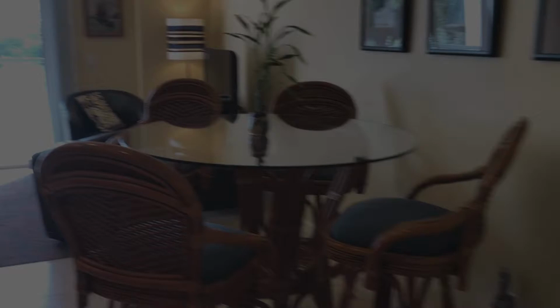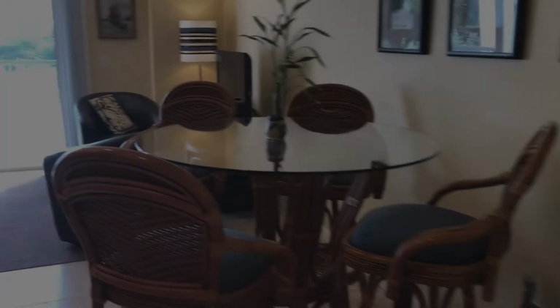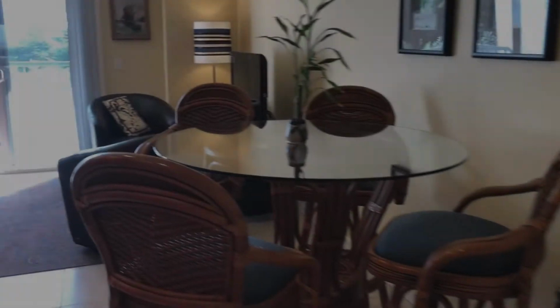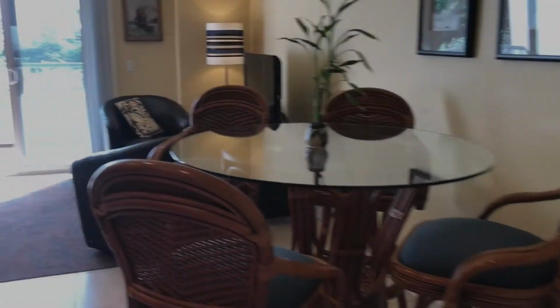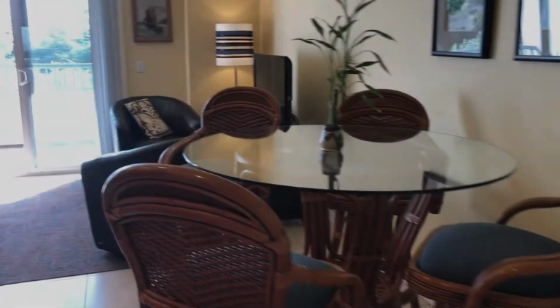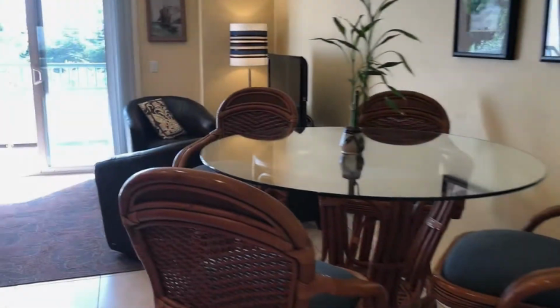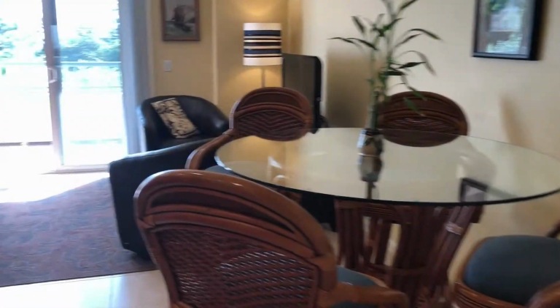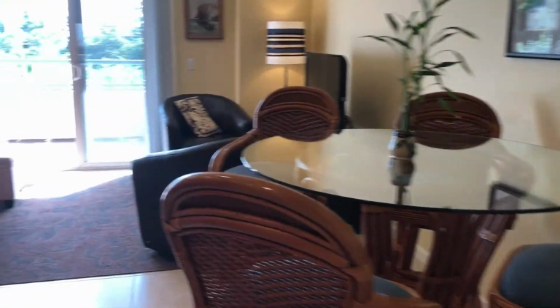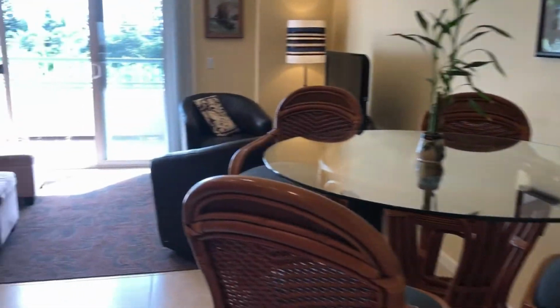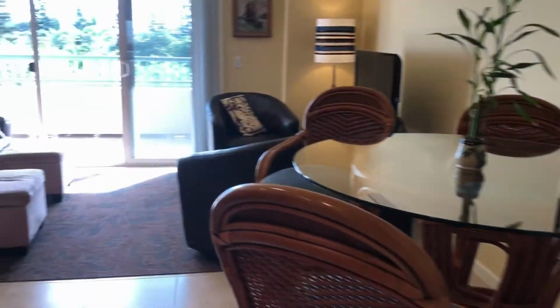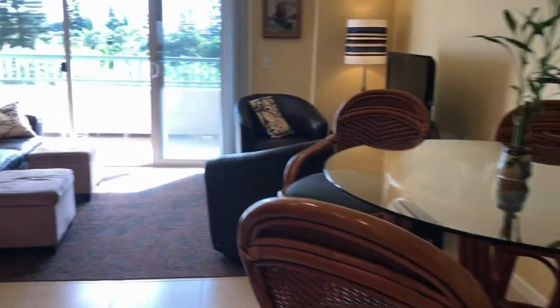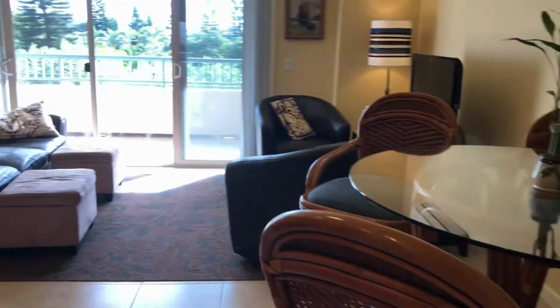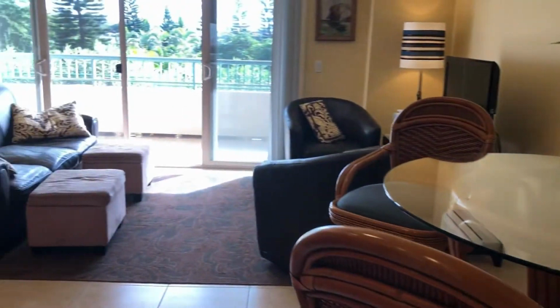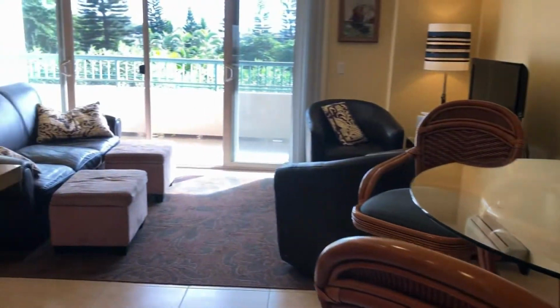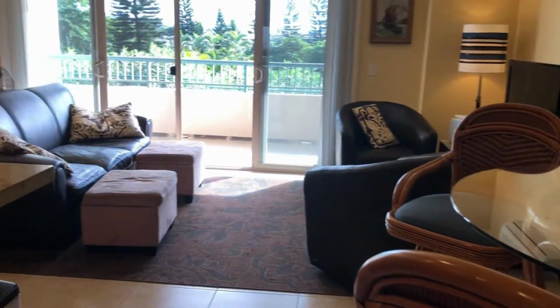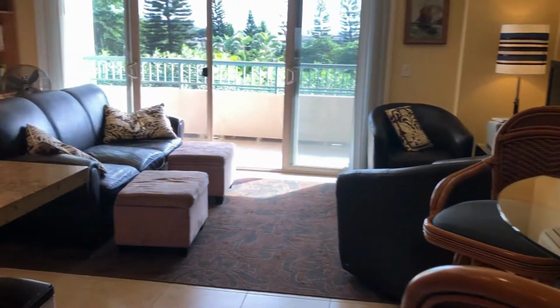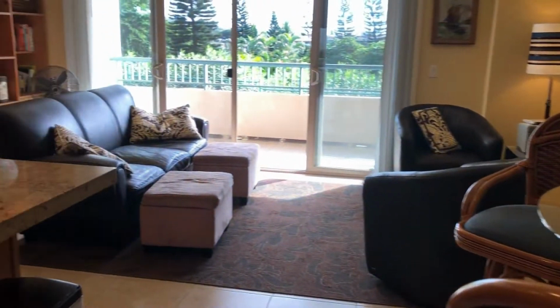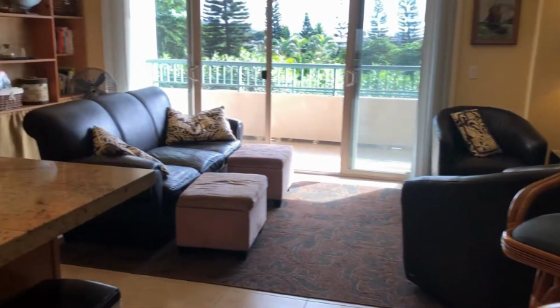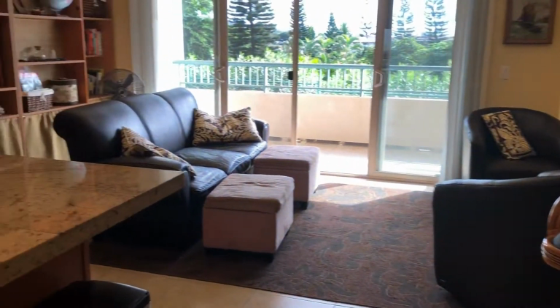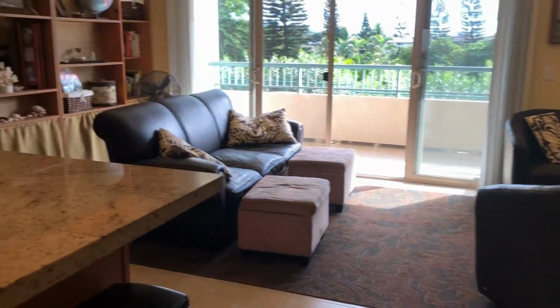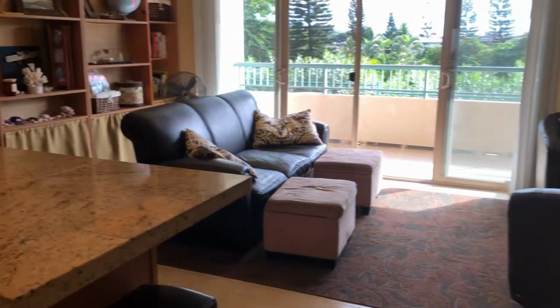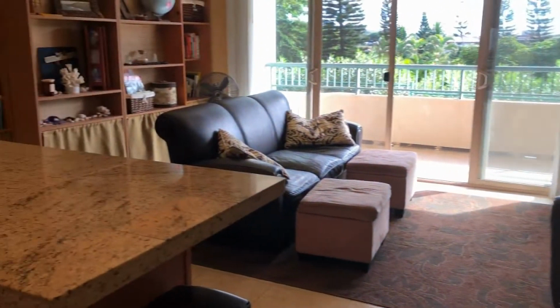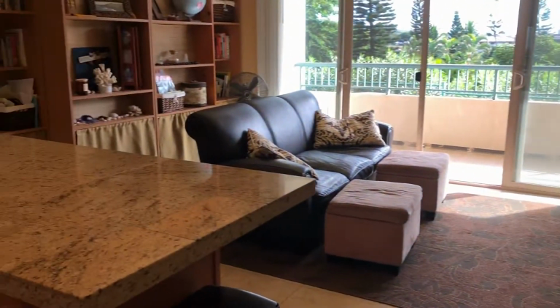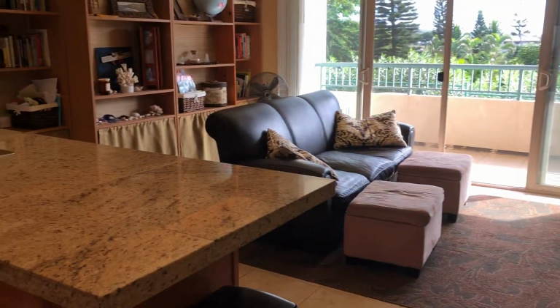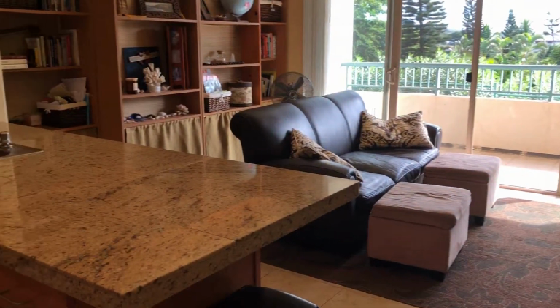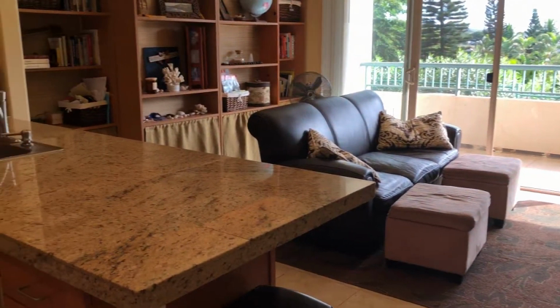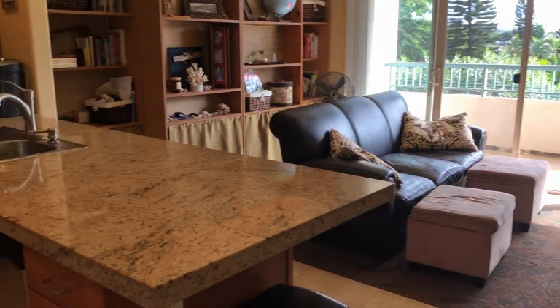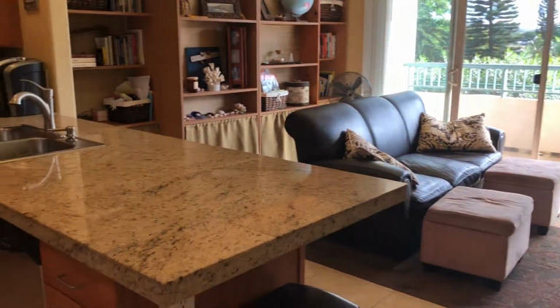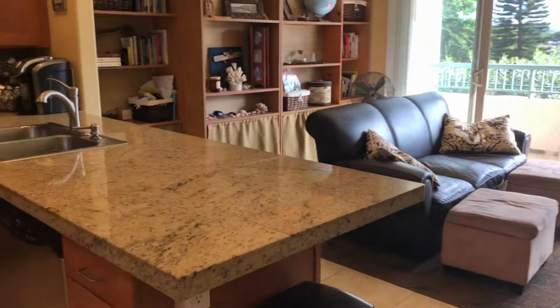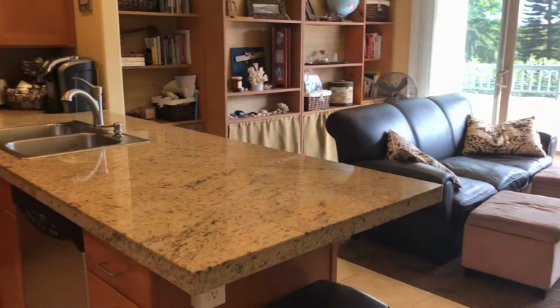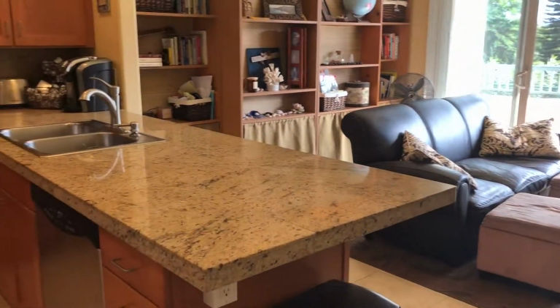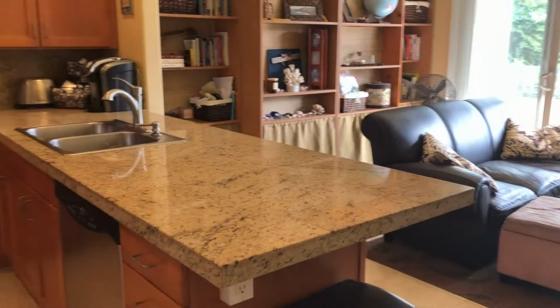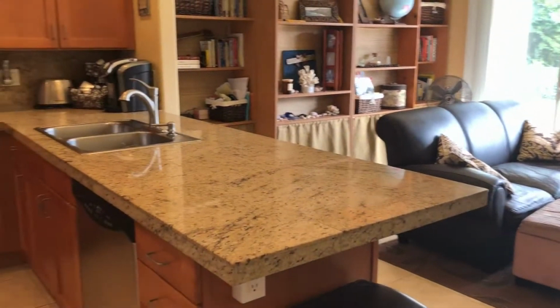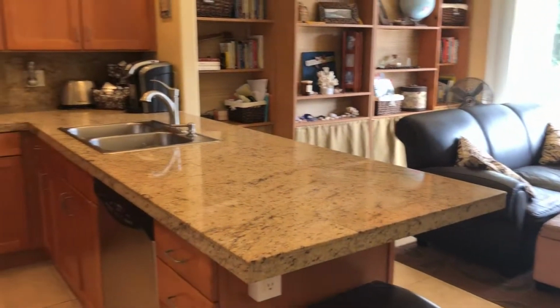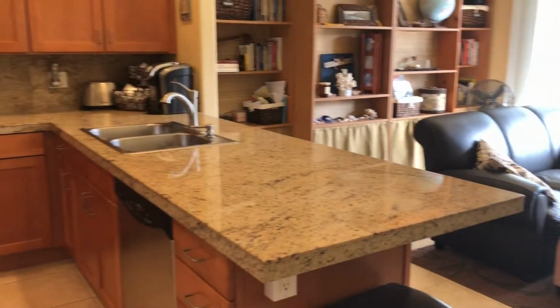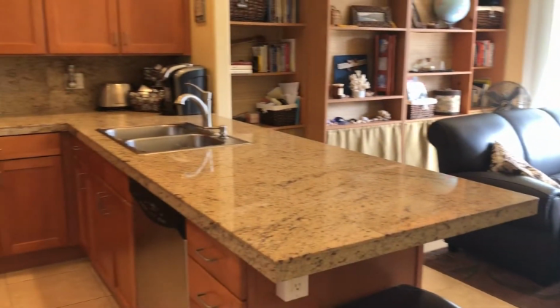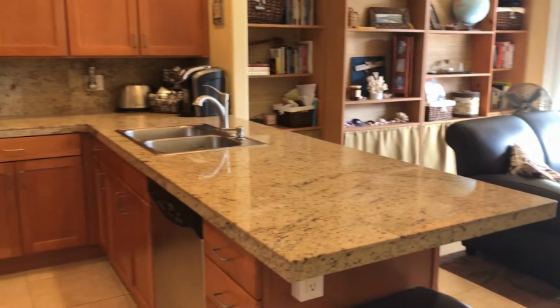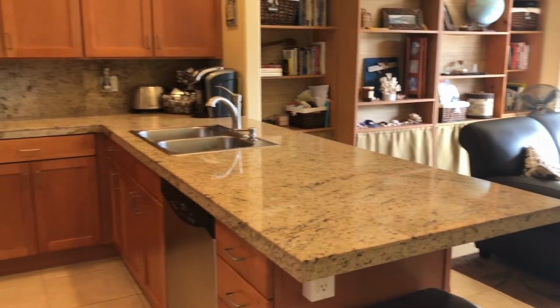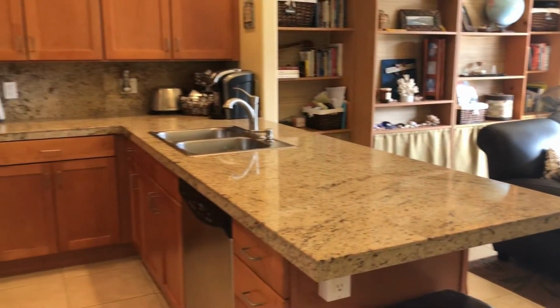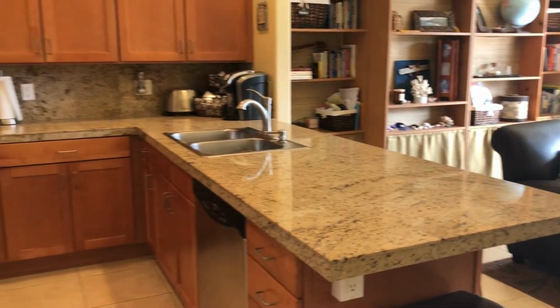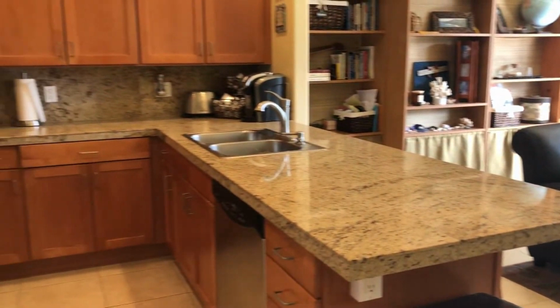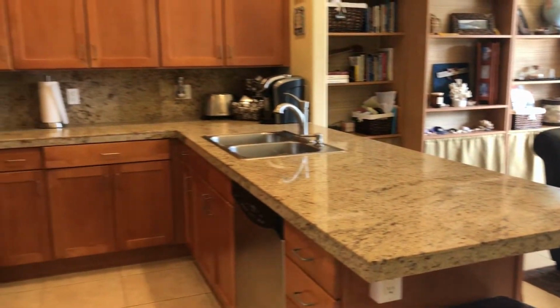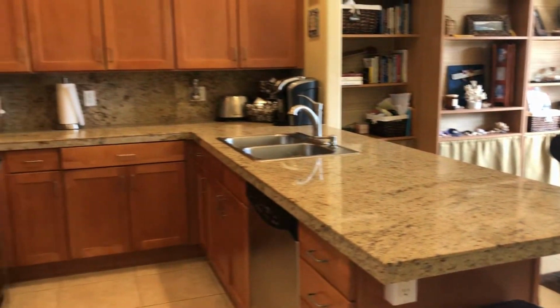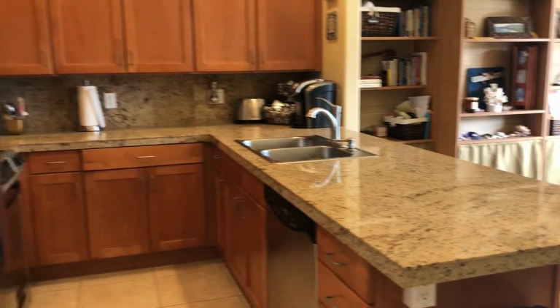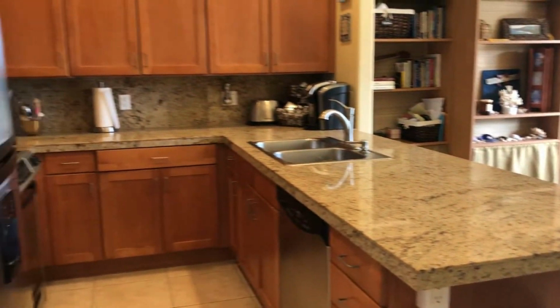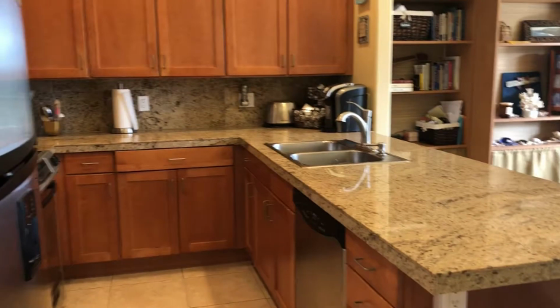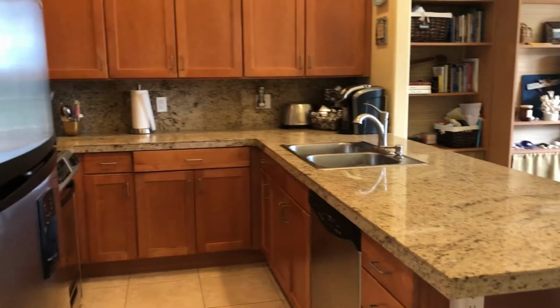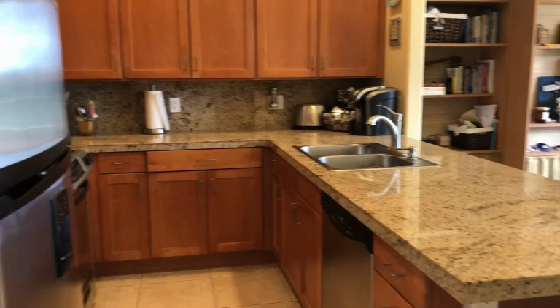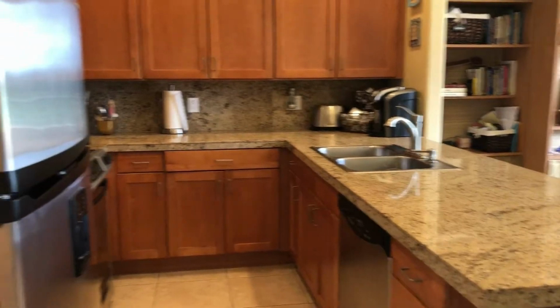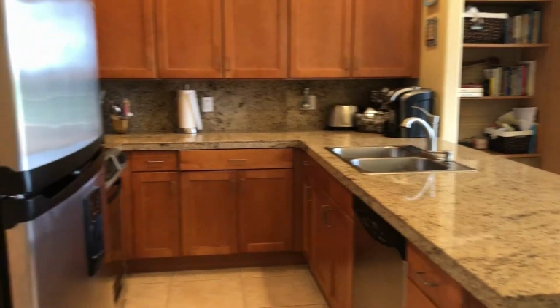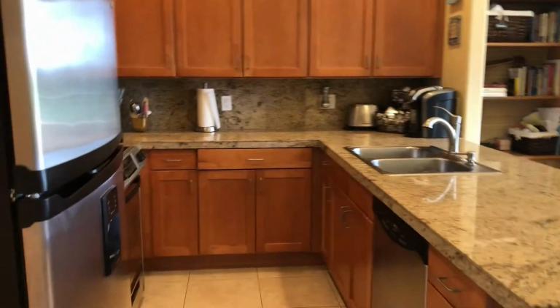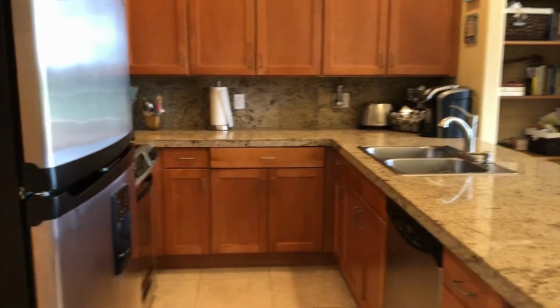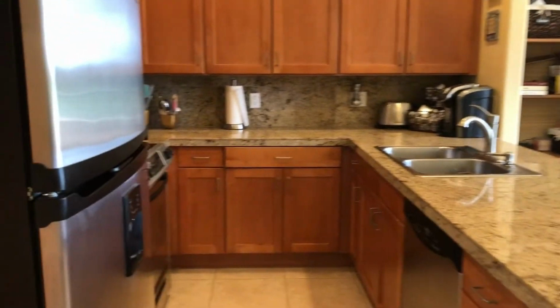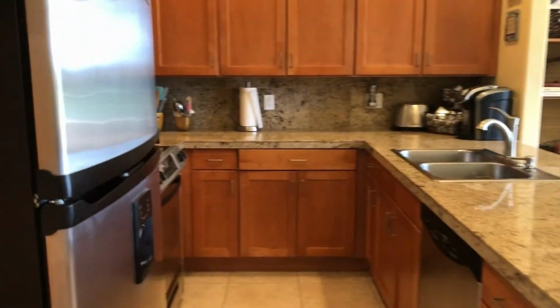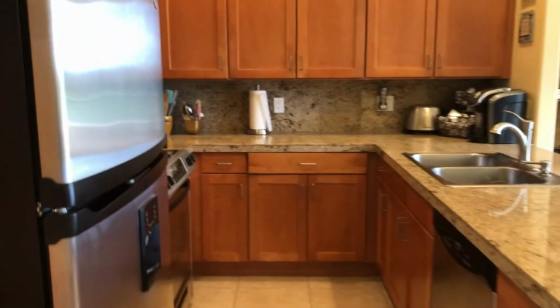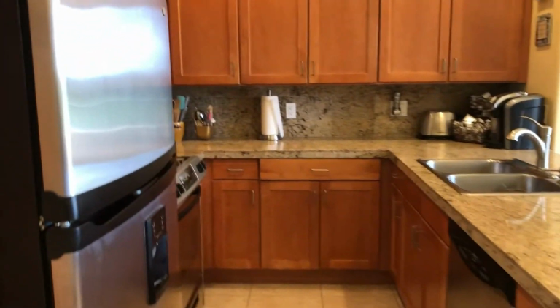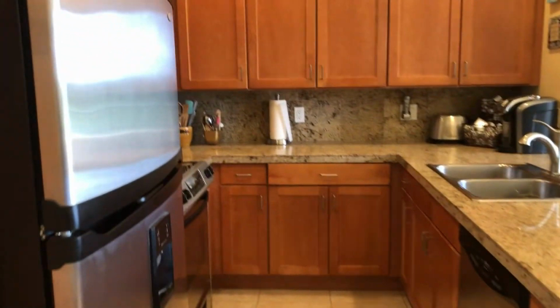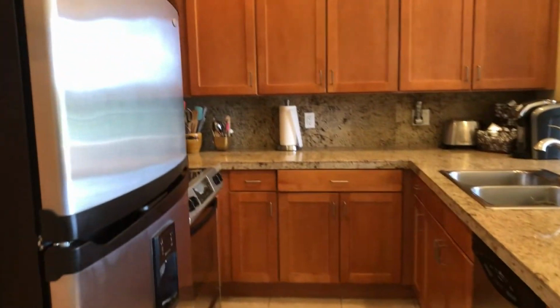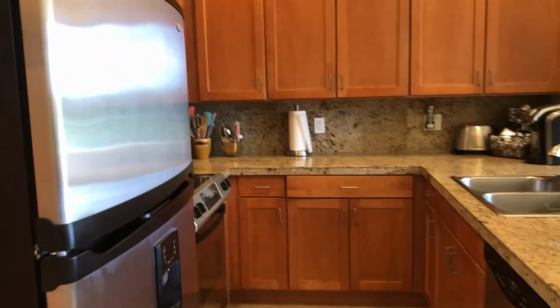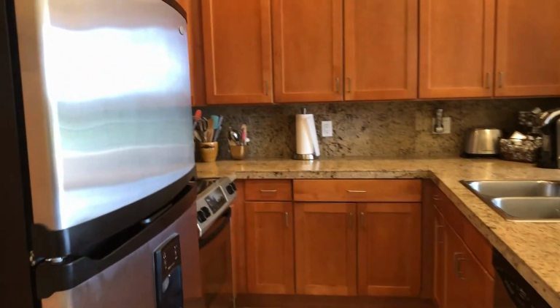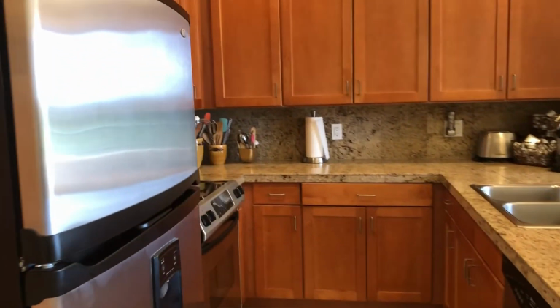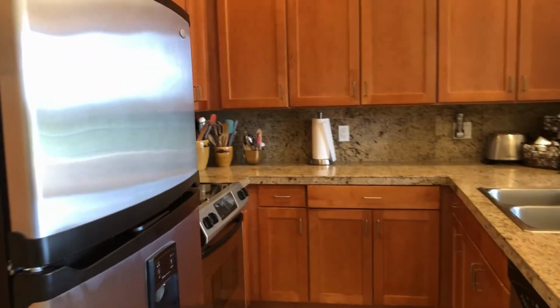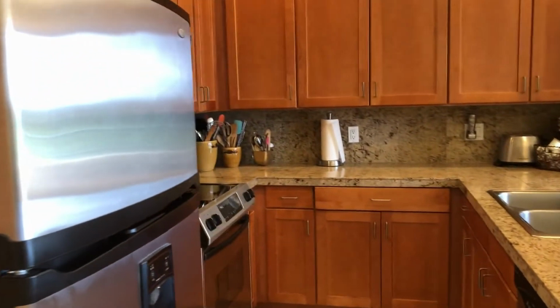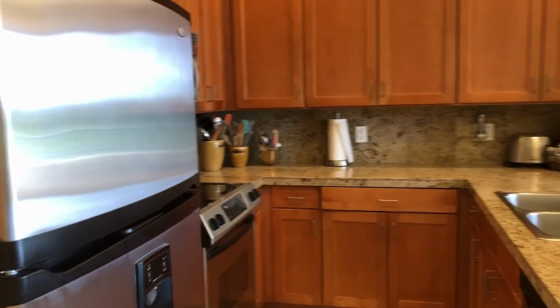Aloha and welcome to Walaka Maui. This is unit 104, and this is one very beautiful unit.